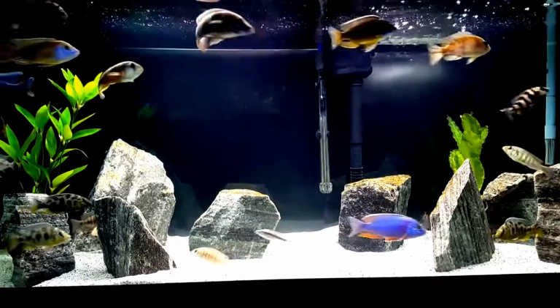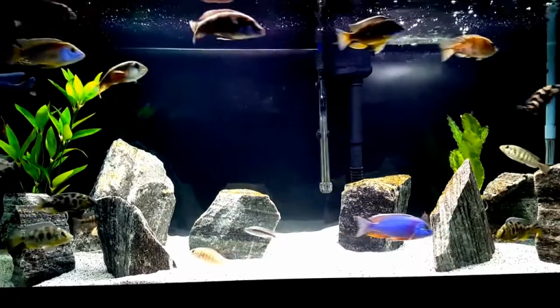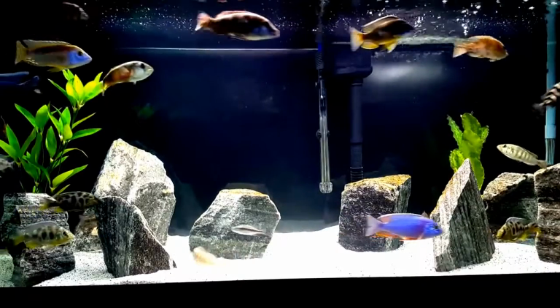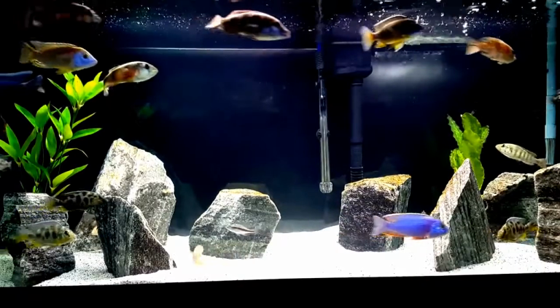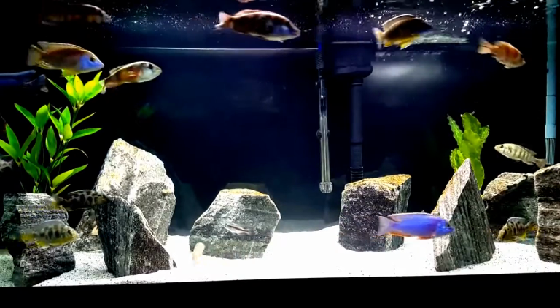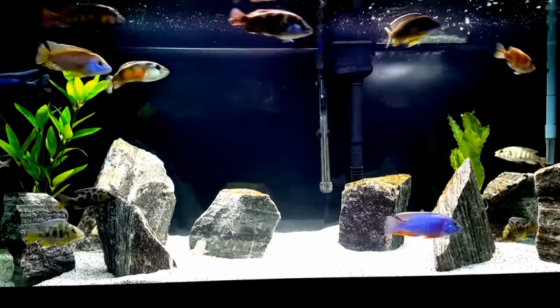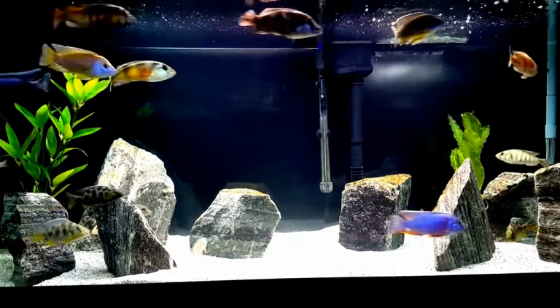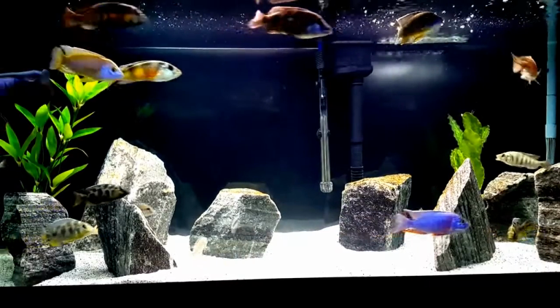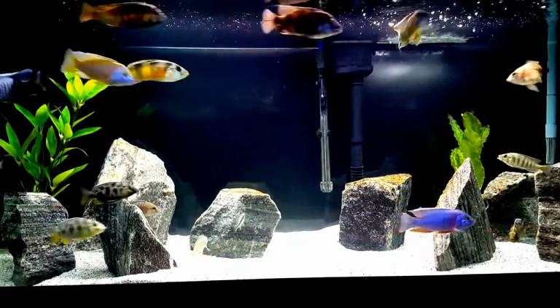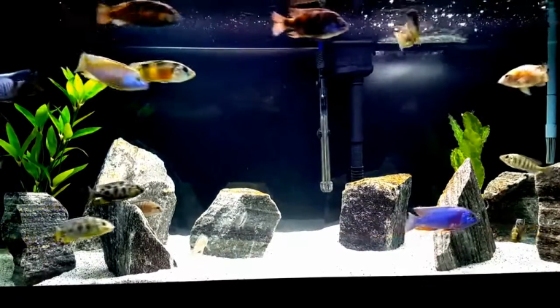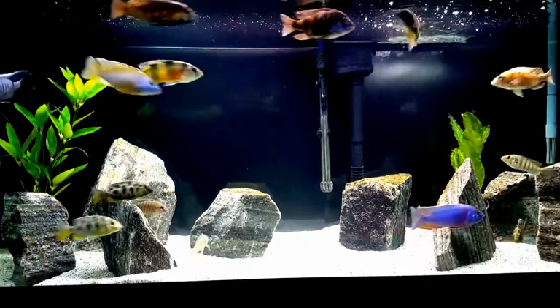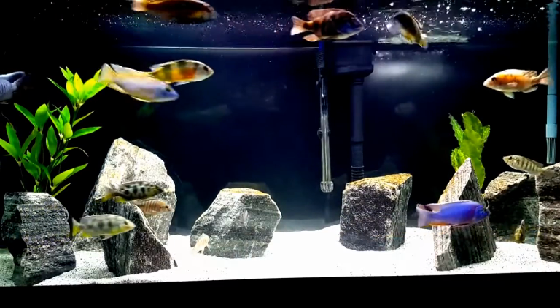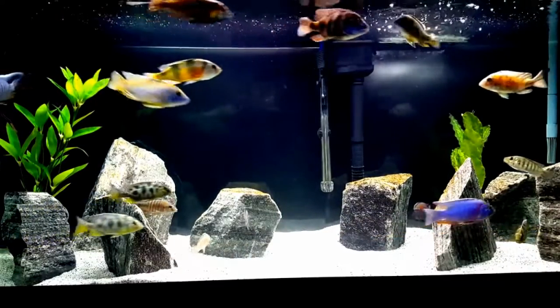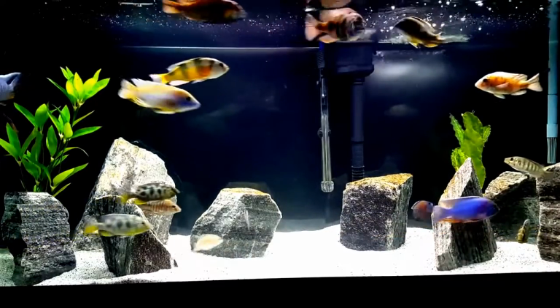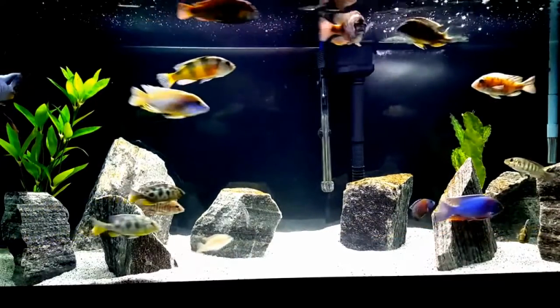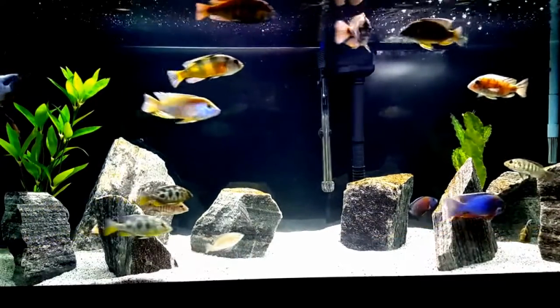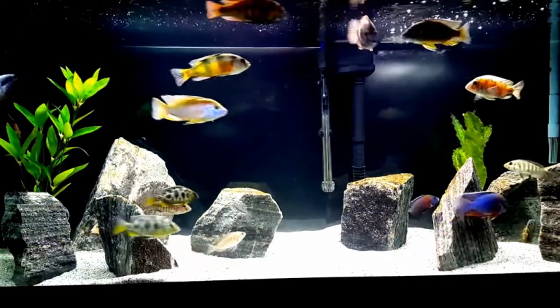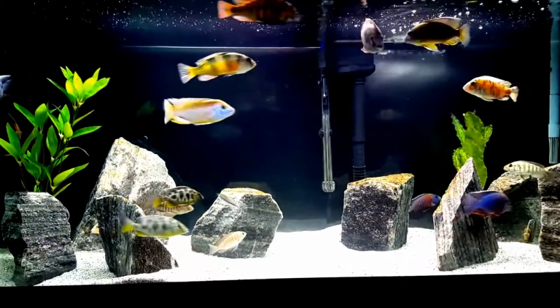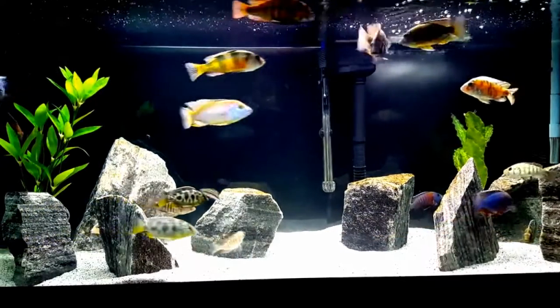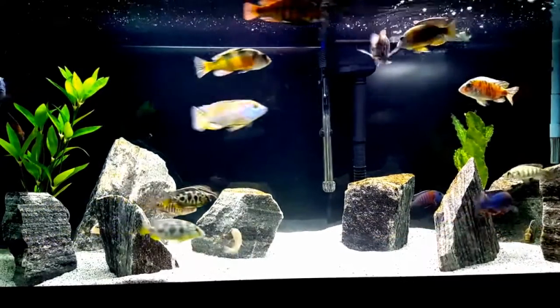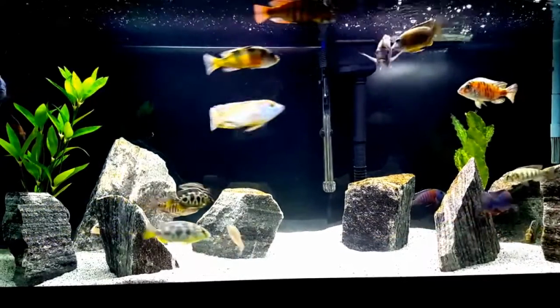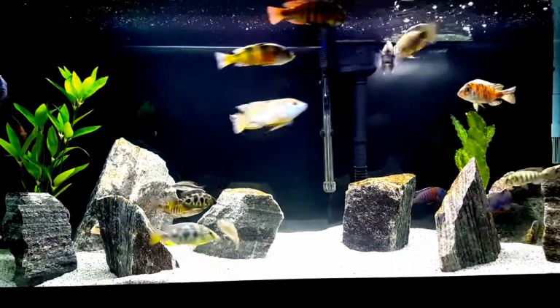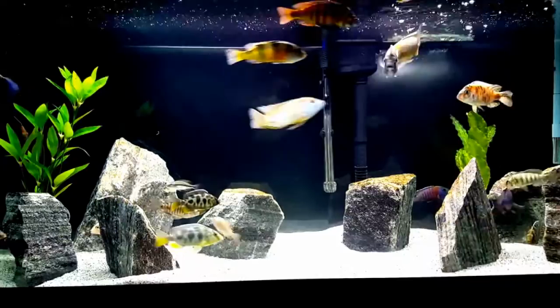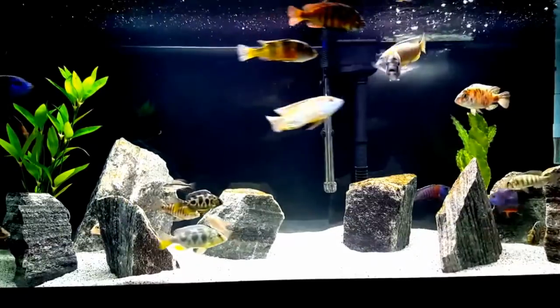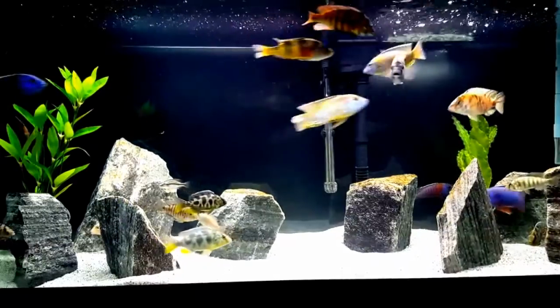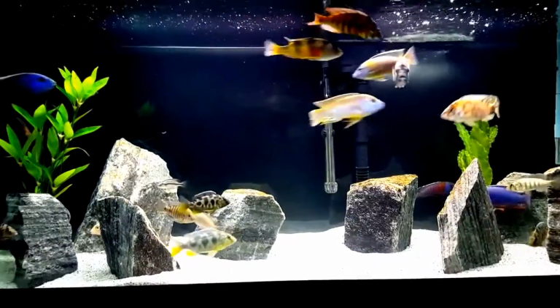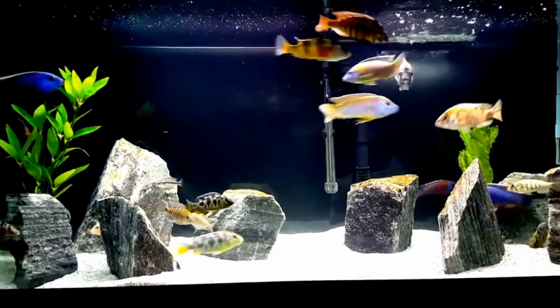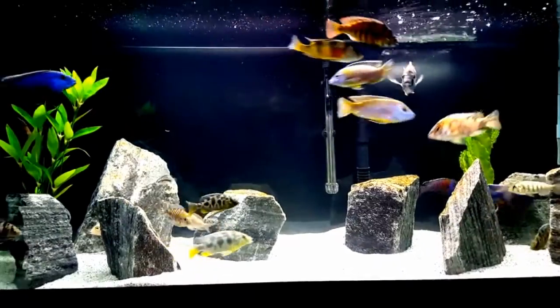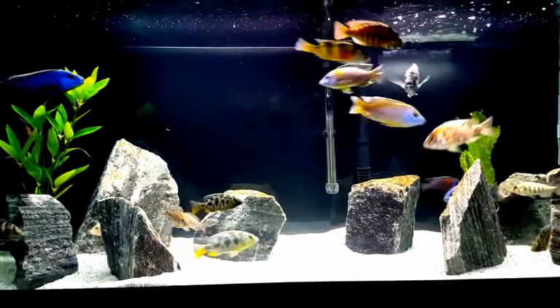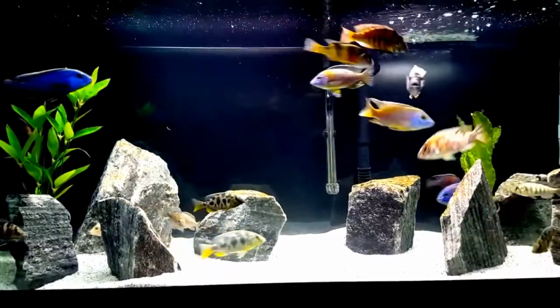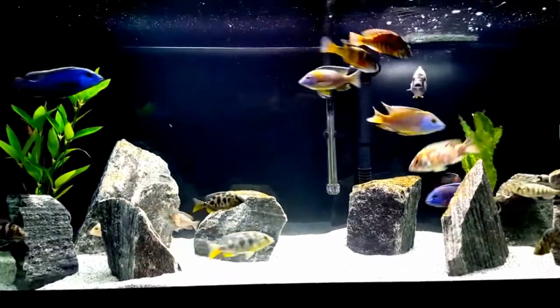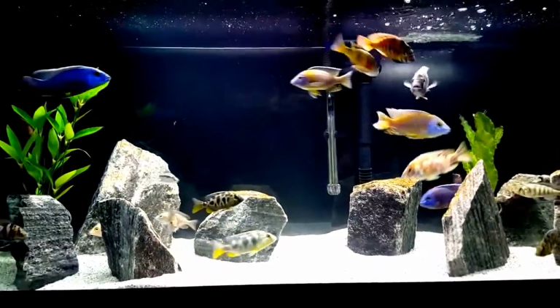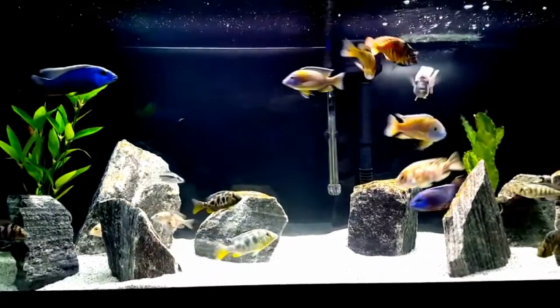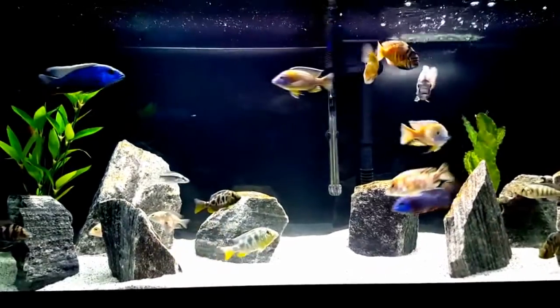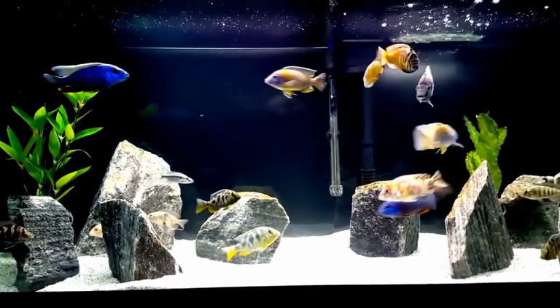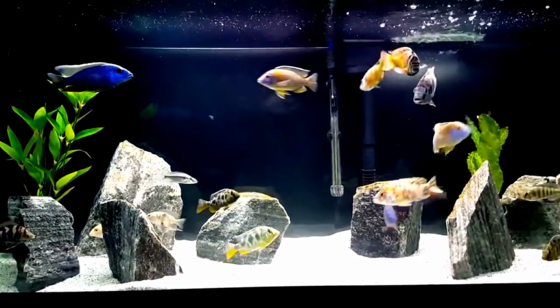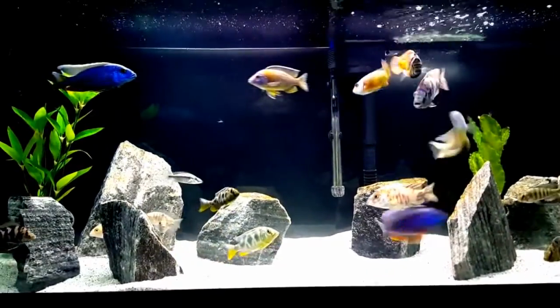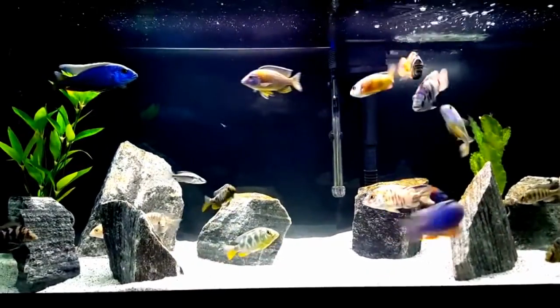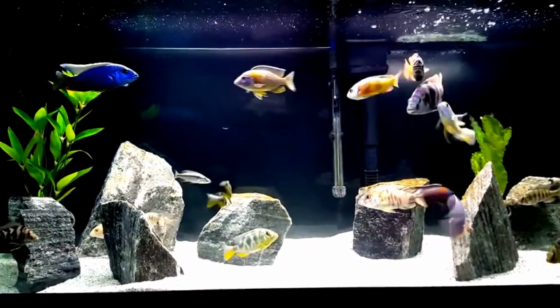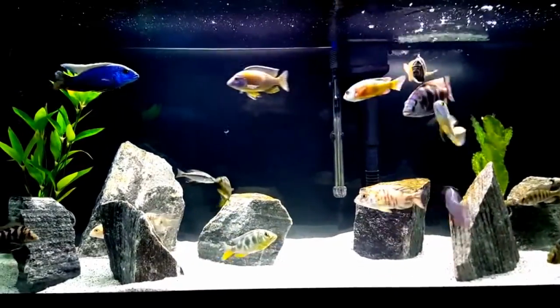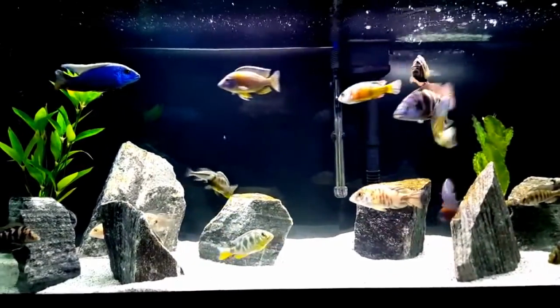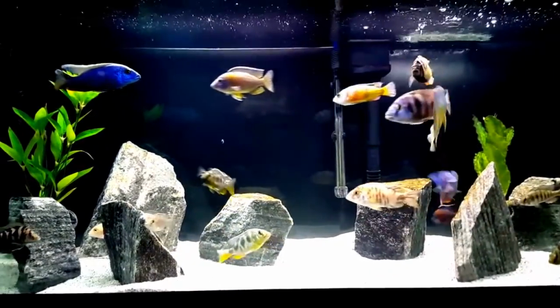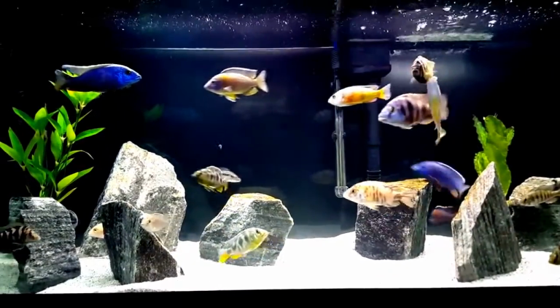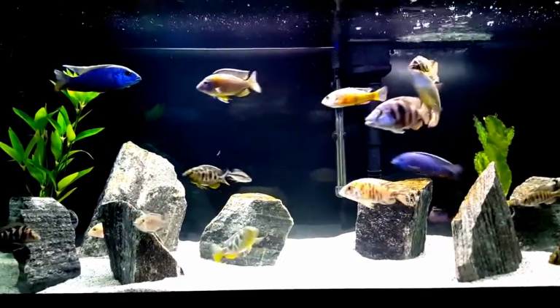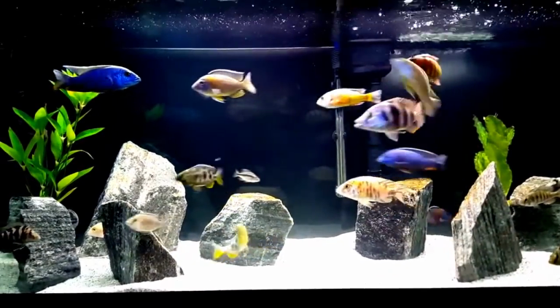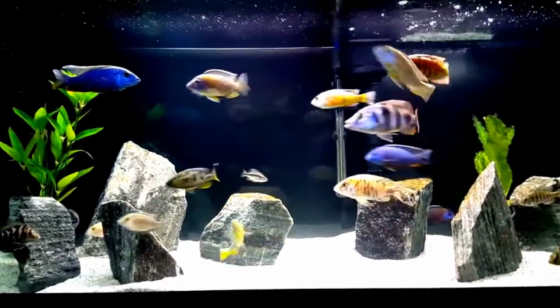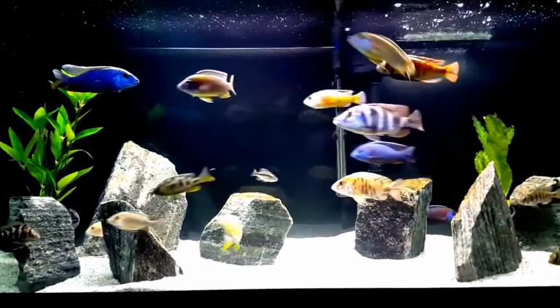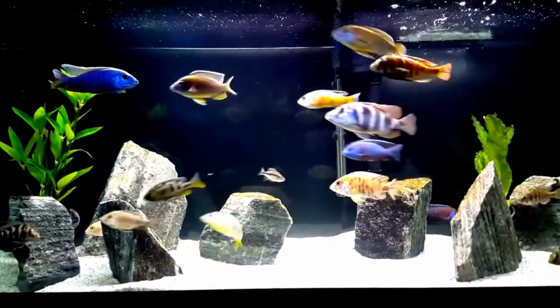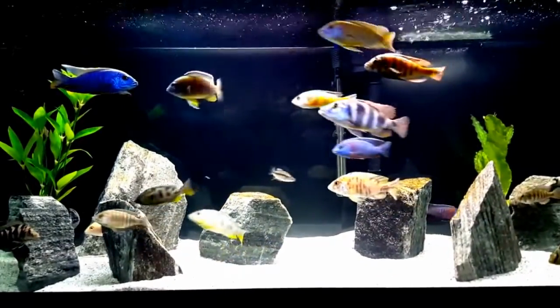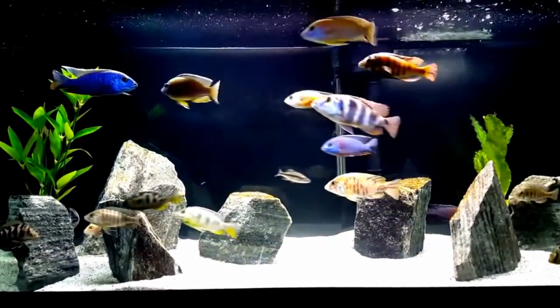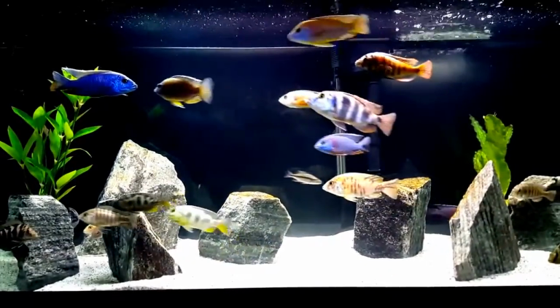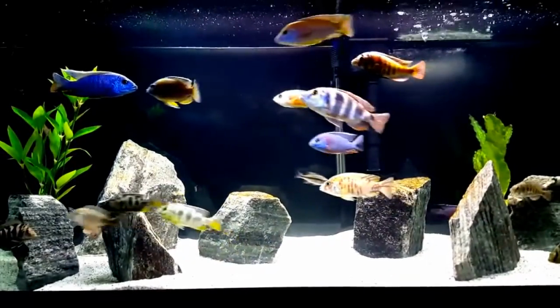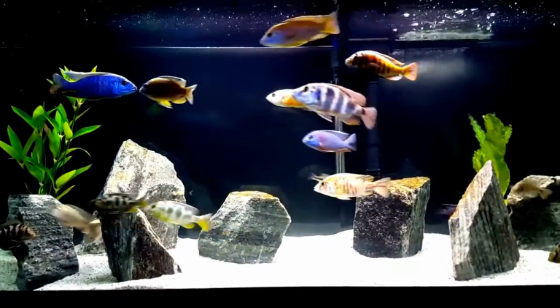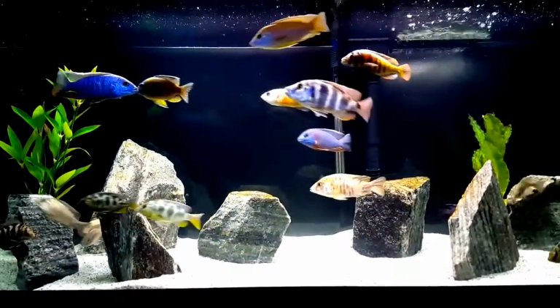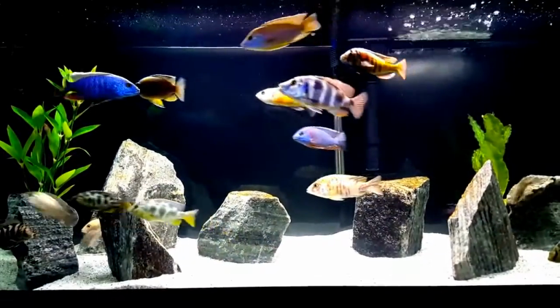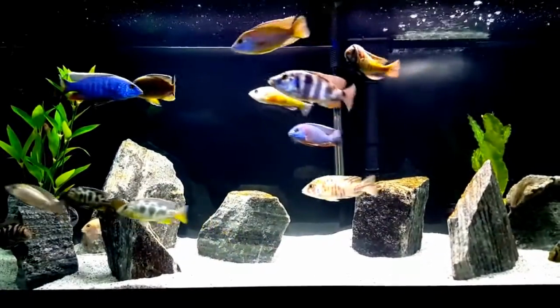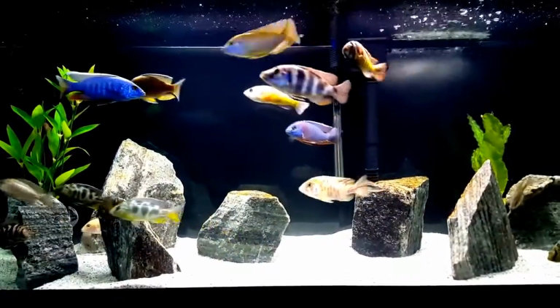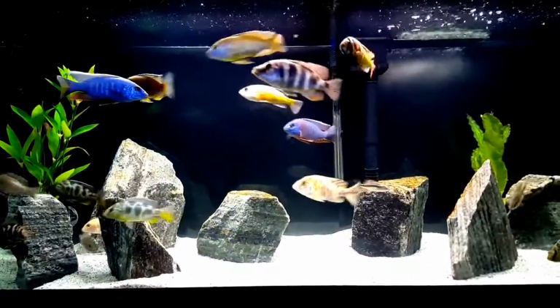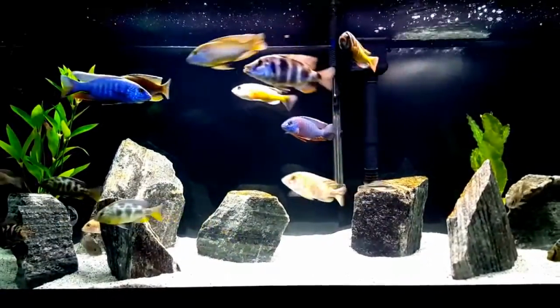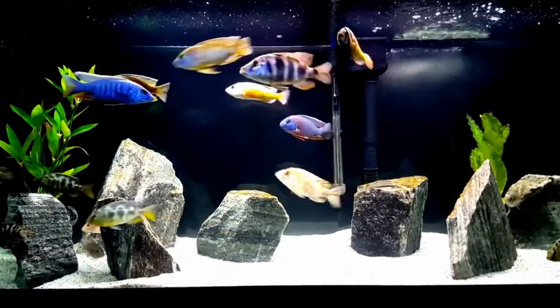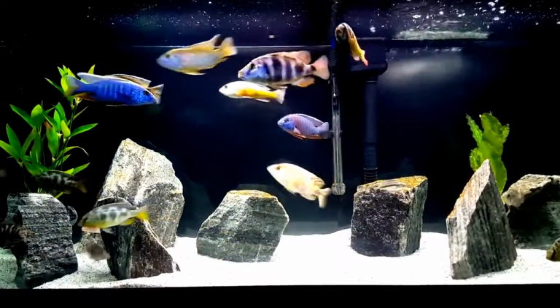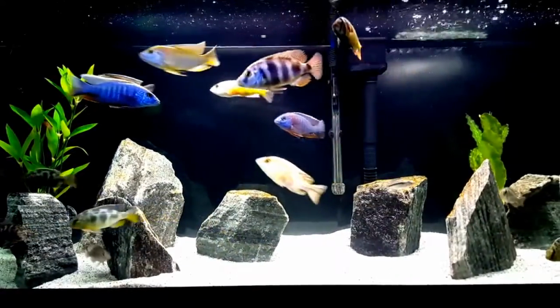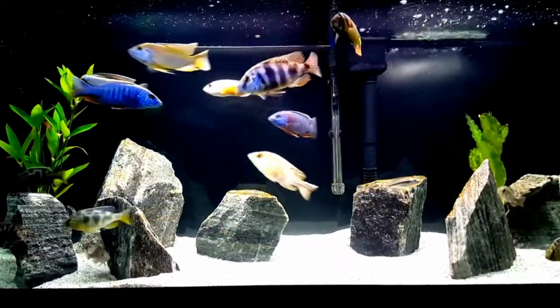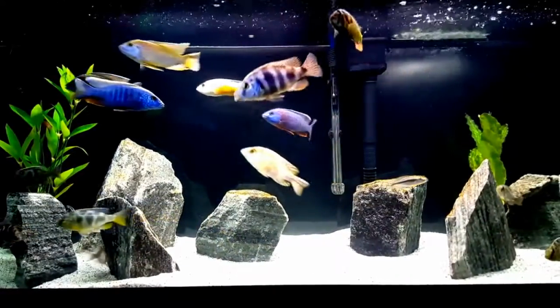Hi everyone, this is Deb Tim, a Canadian girl, and this is my Habs and Peacocks 75 gallon community.